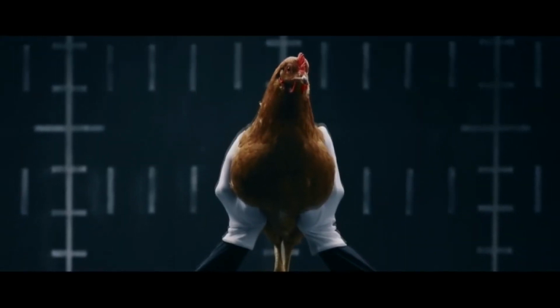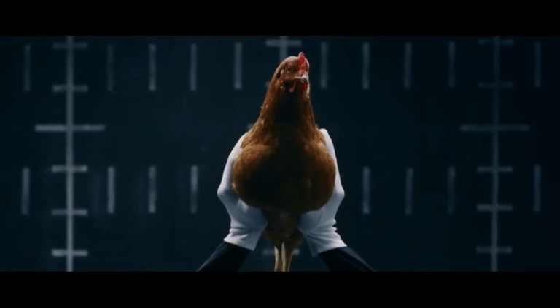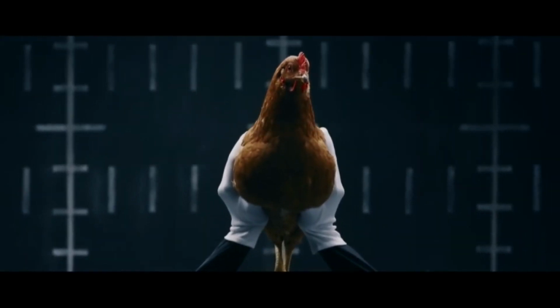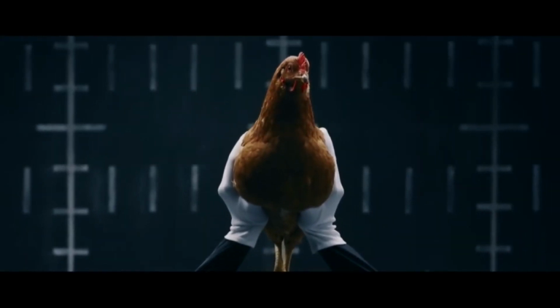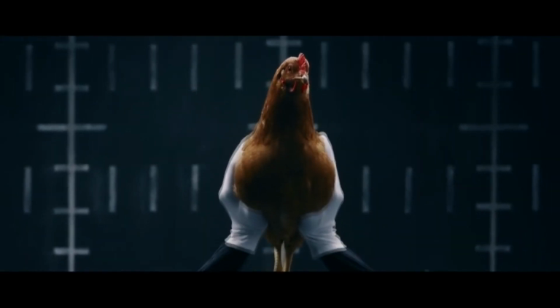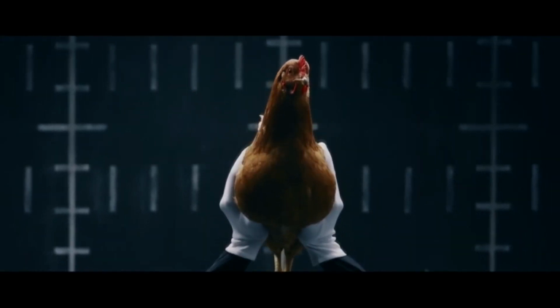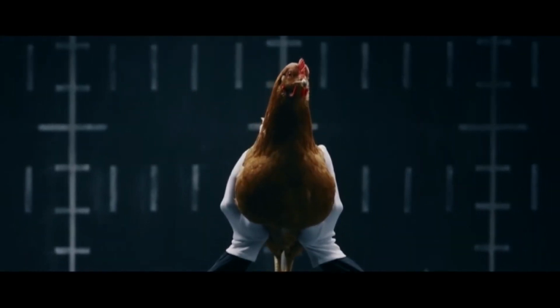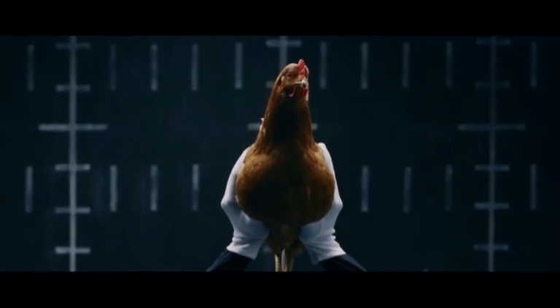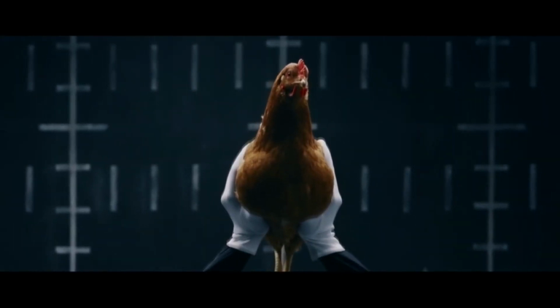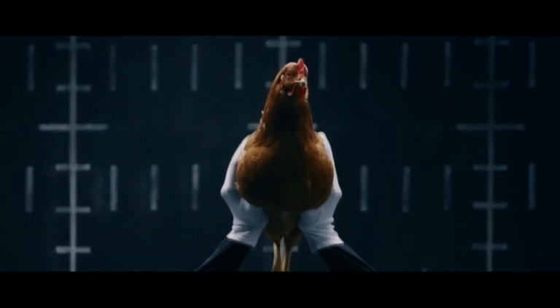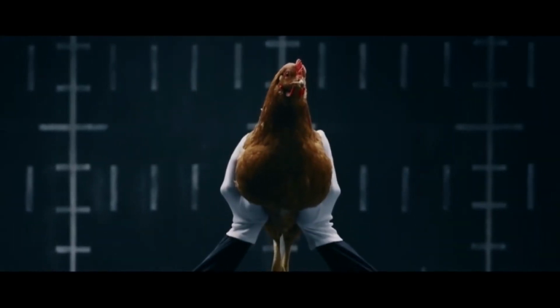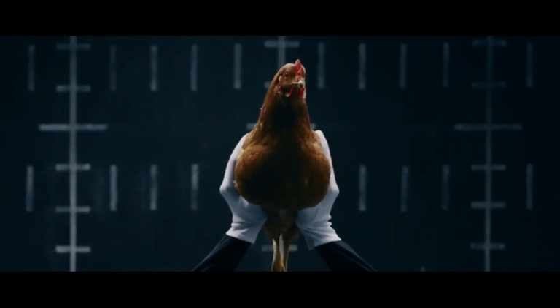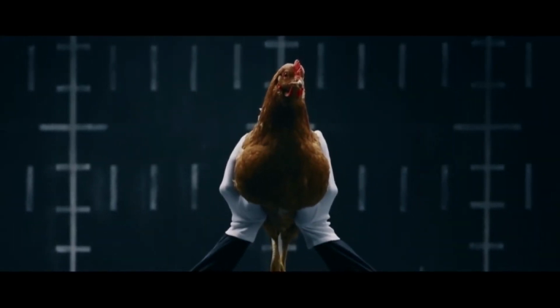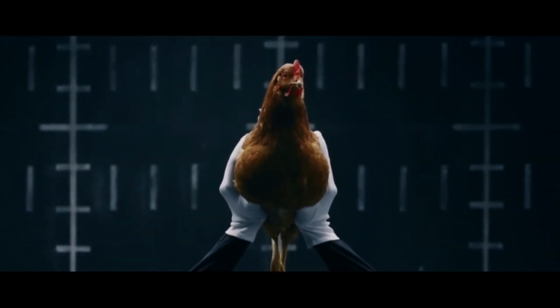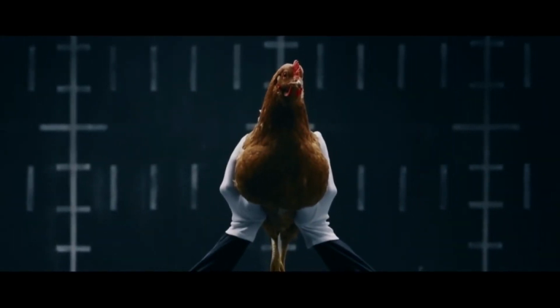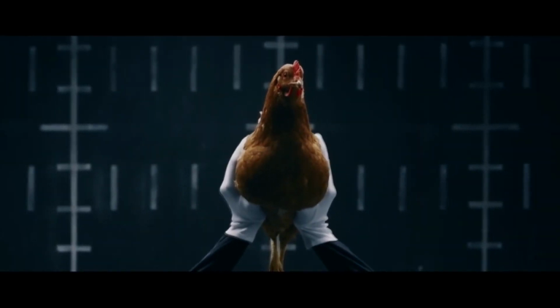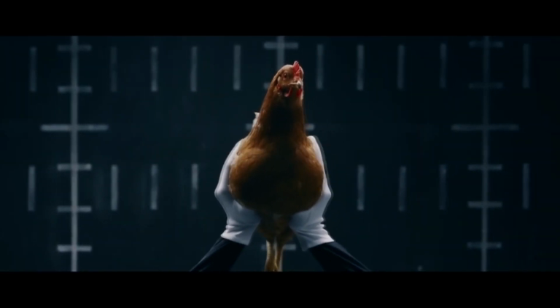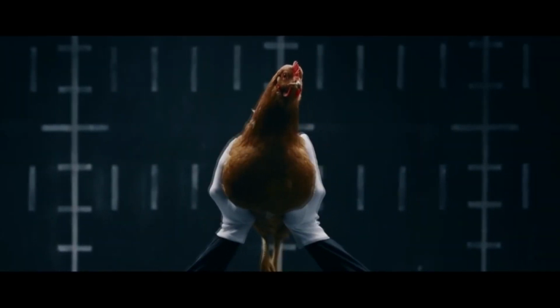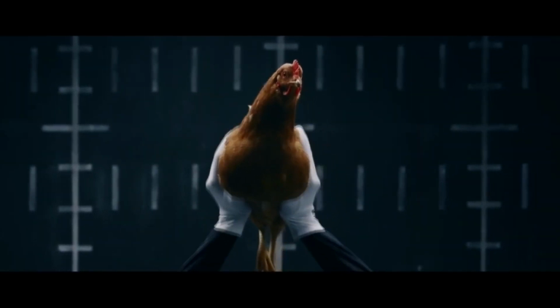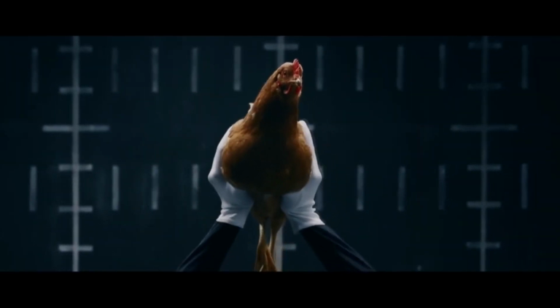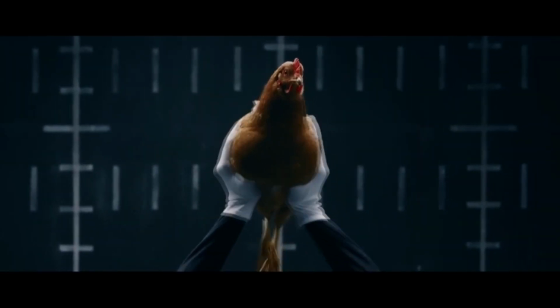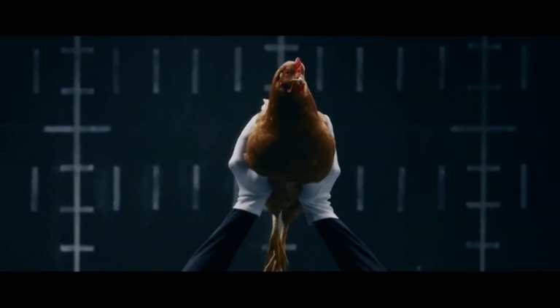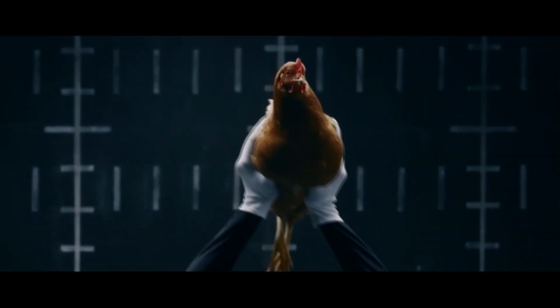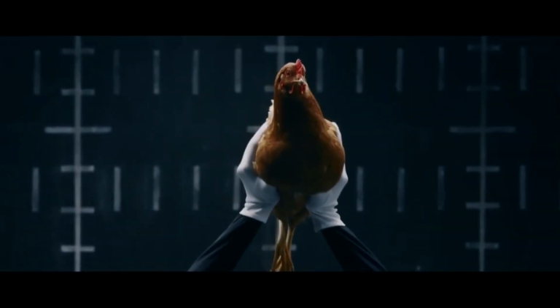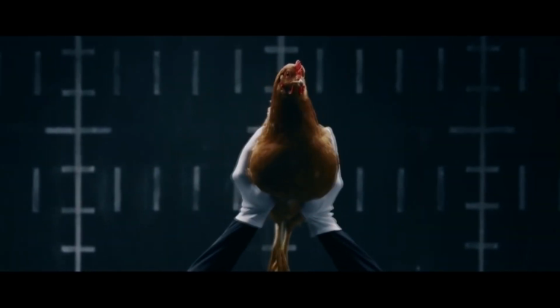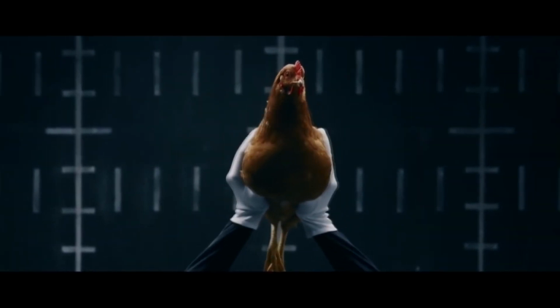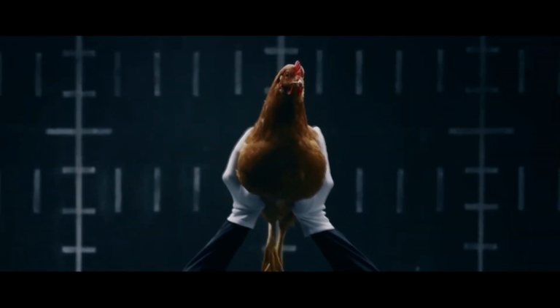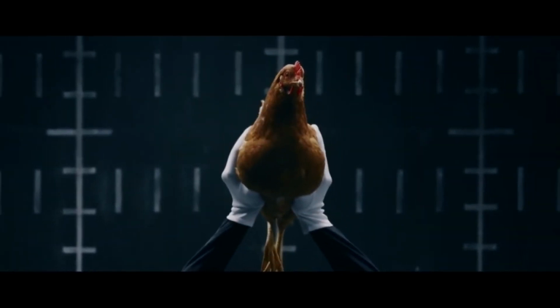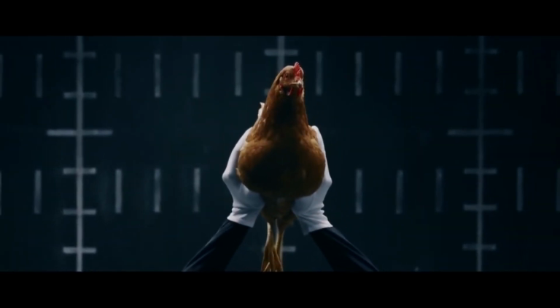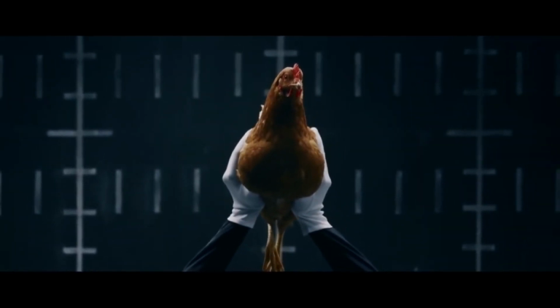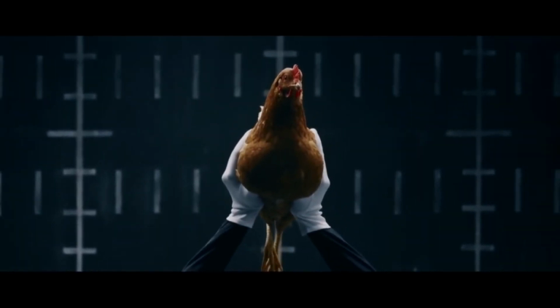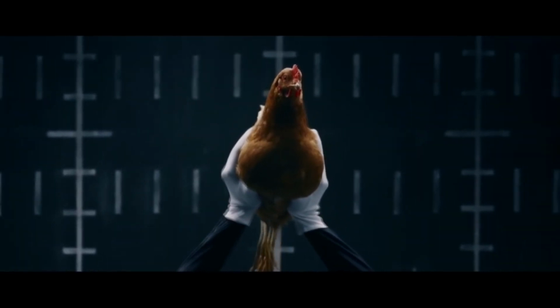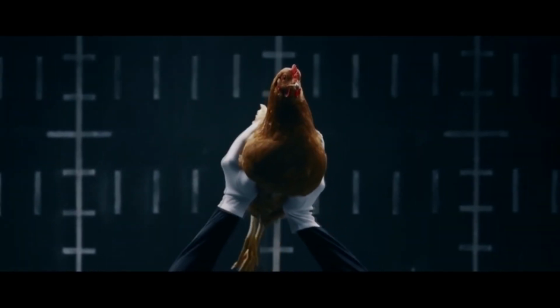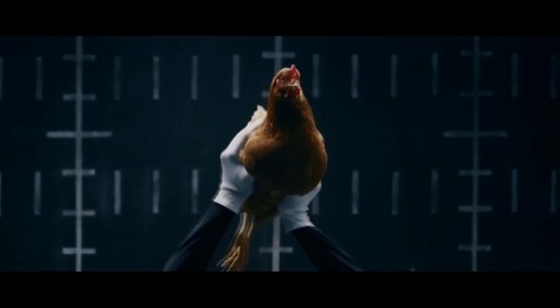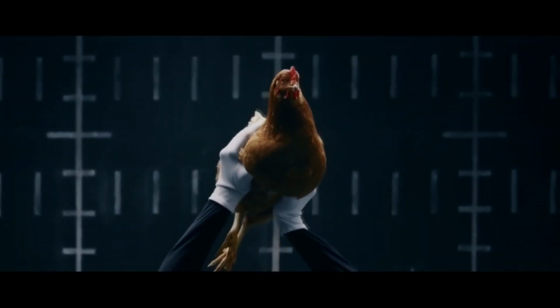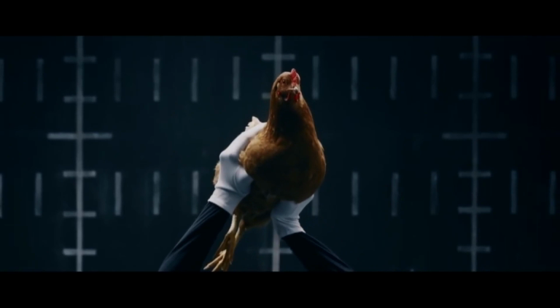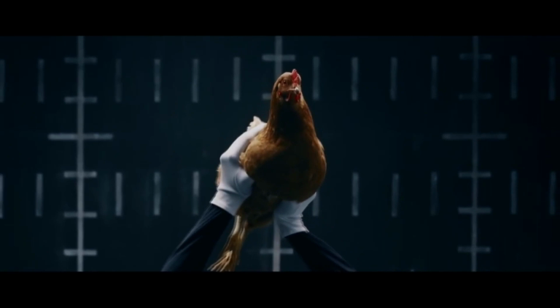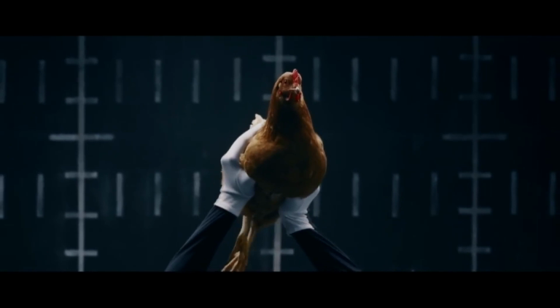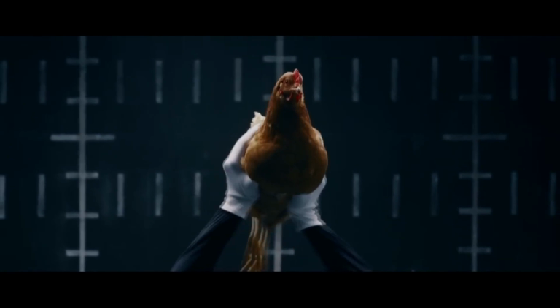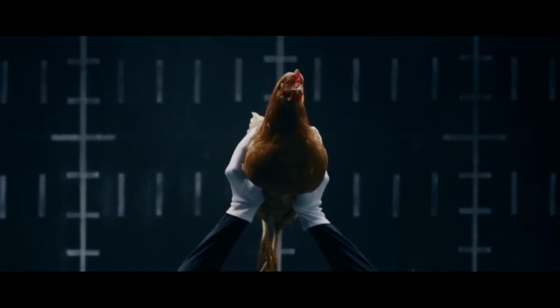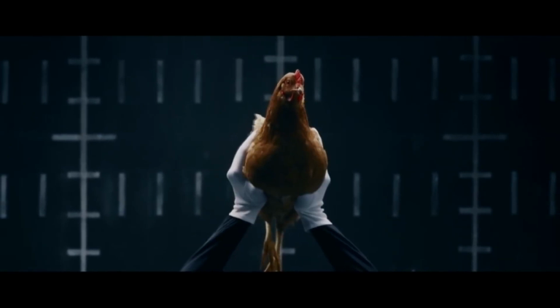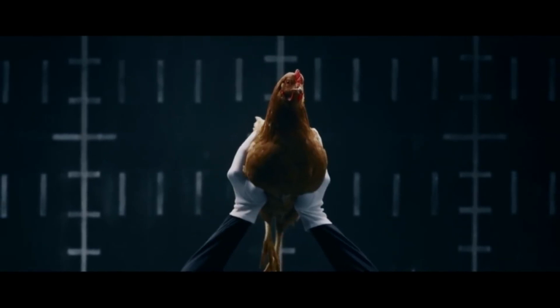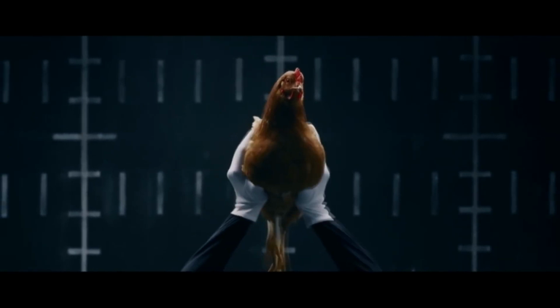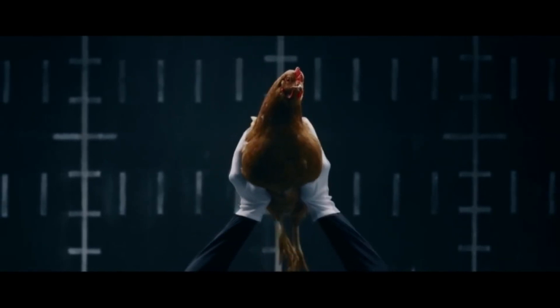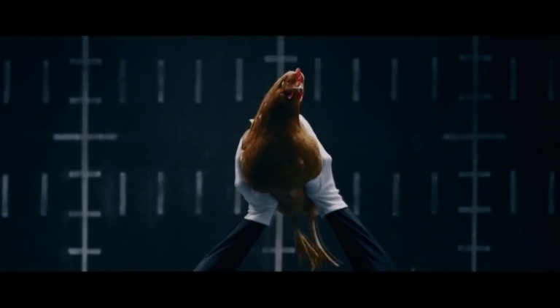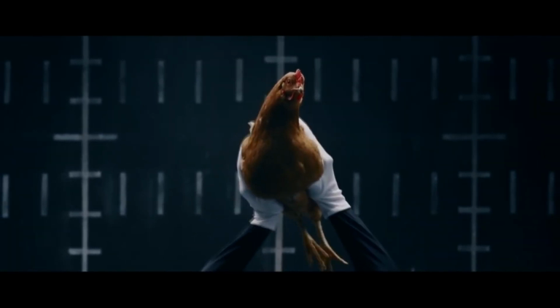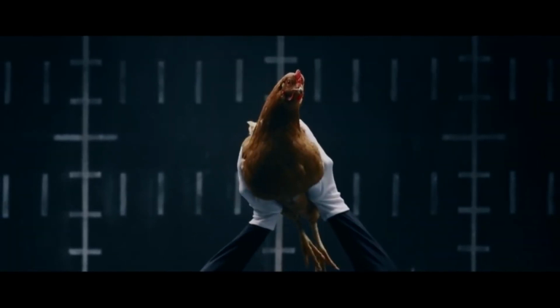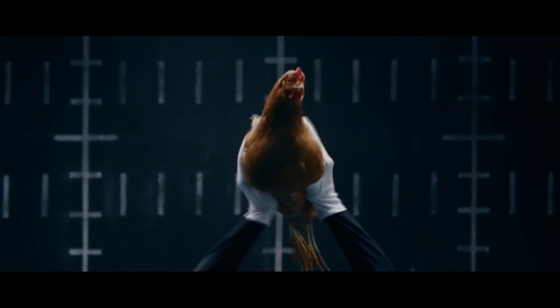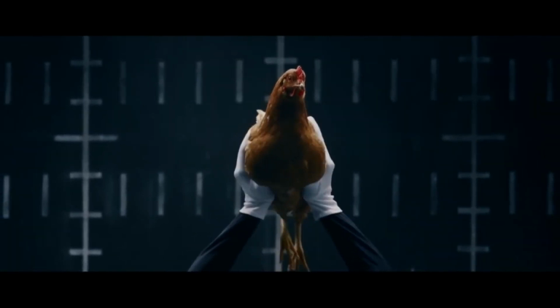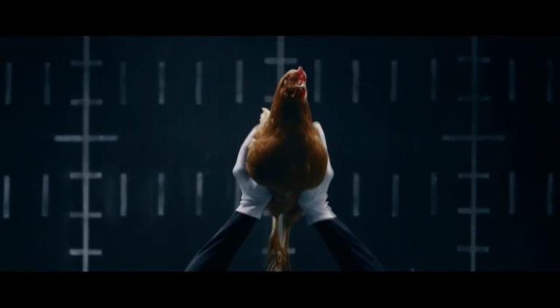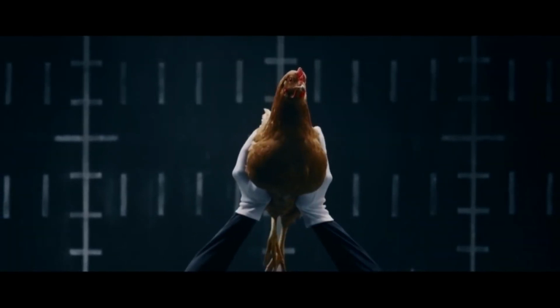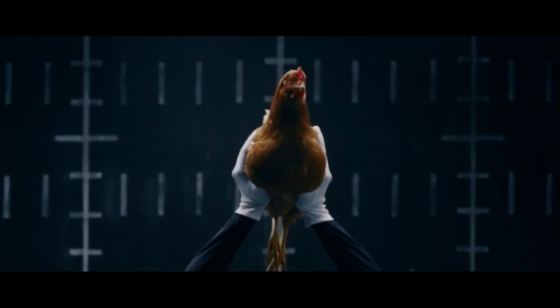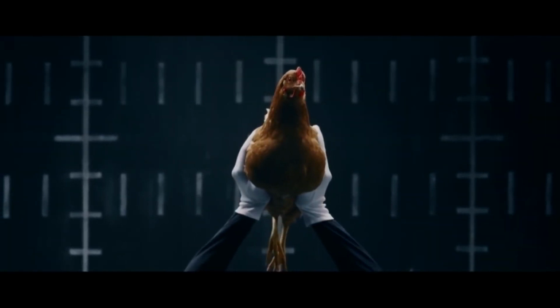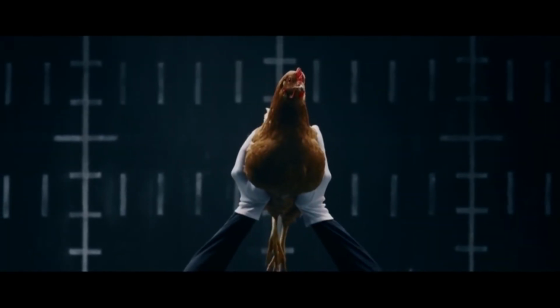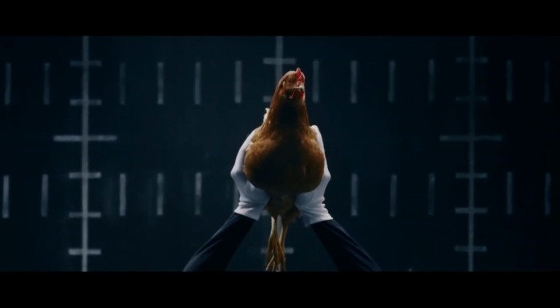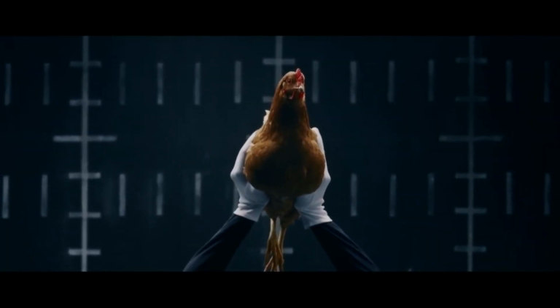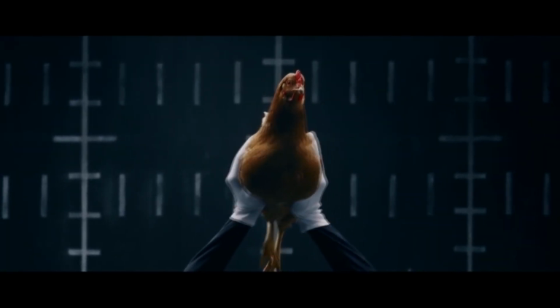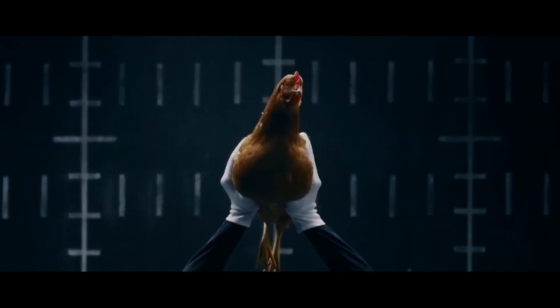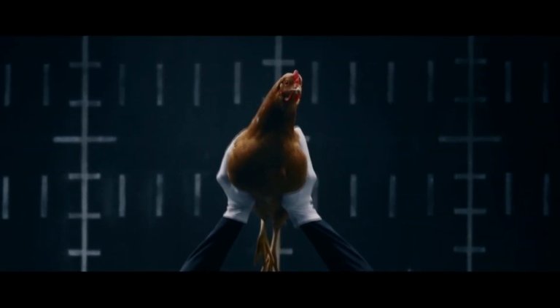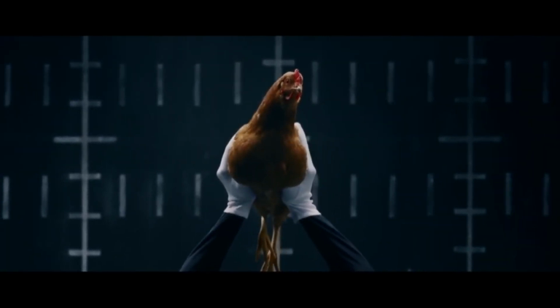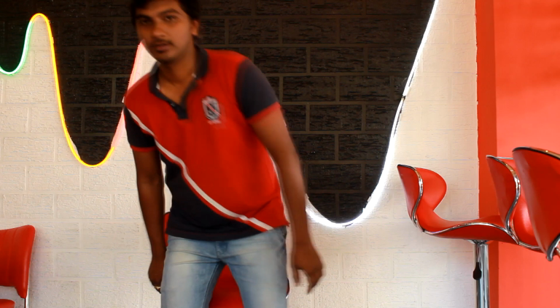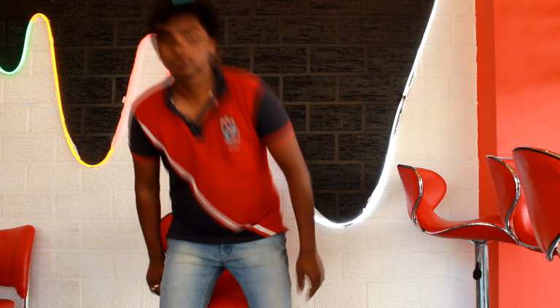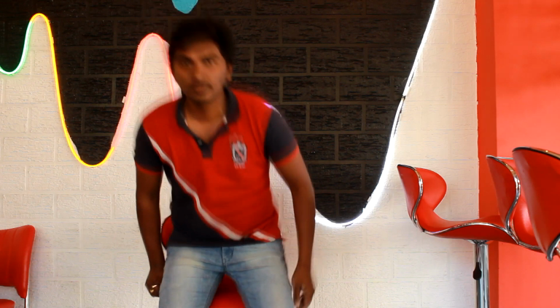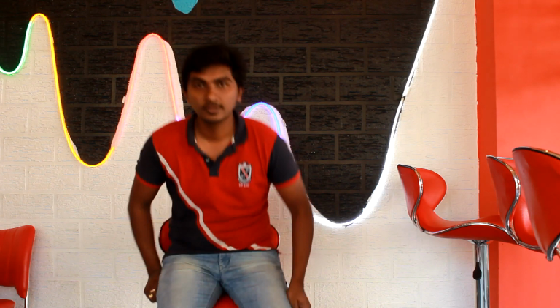Since we don't have a long neck and many degrees of freedom, we won't be able to do it exactly like a chicken, but we can keep our head constant during rotation of our body.